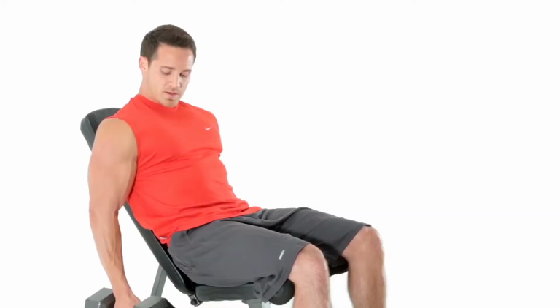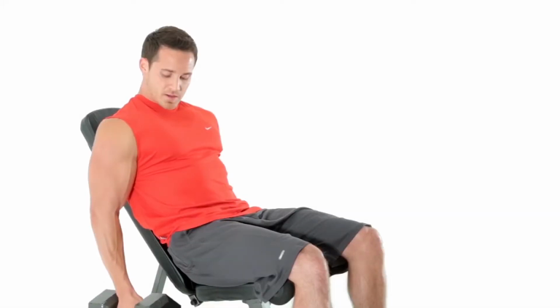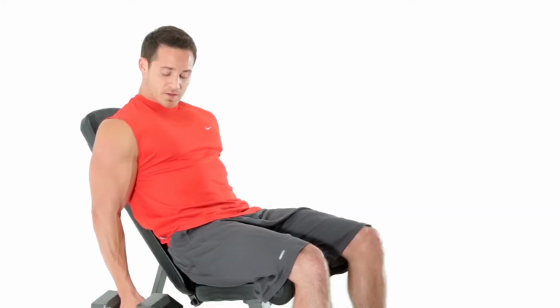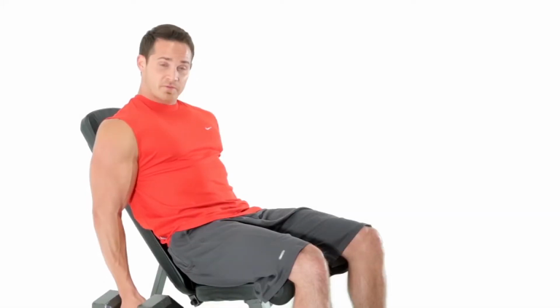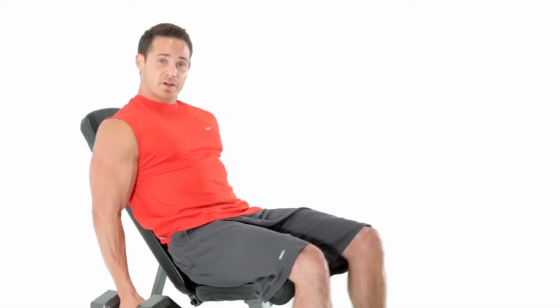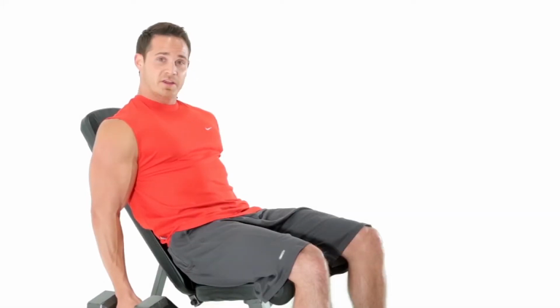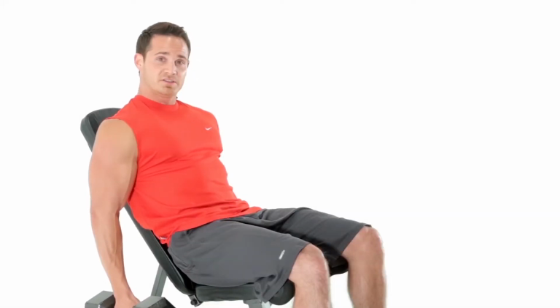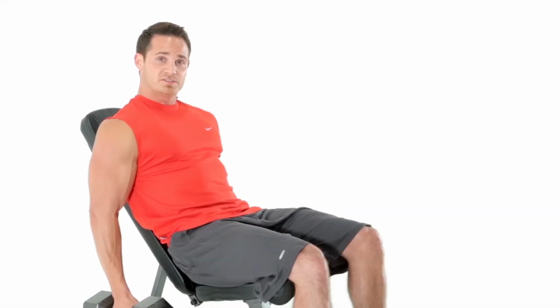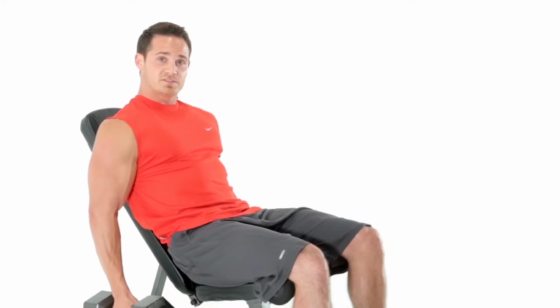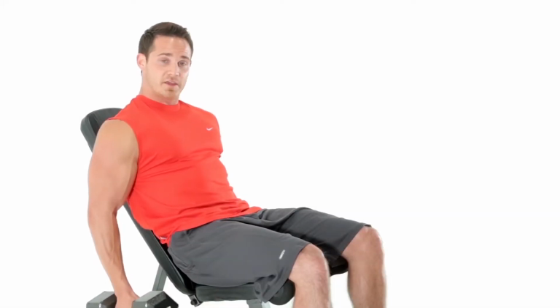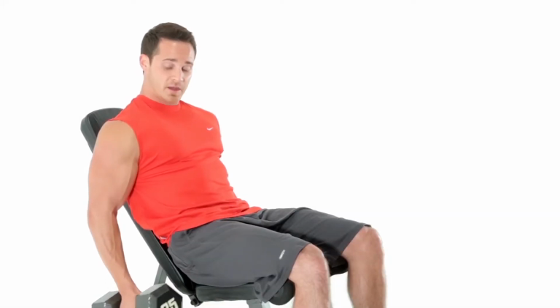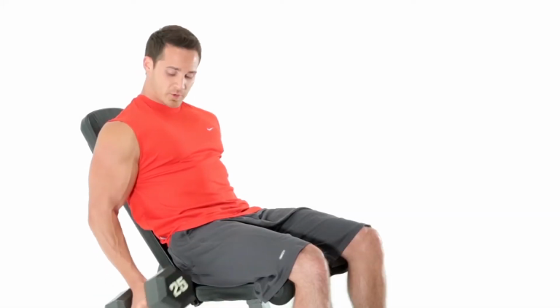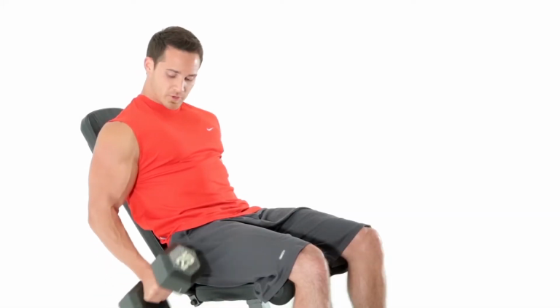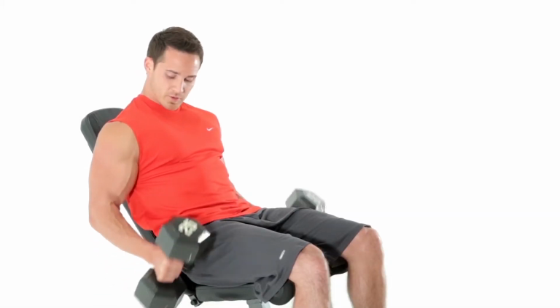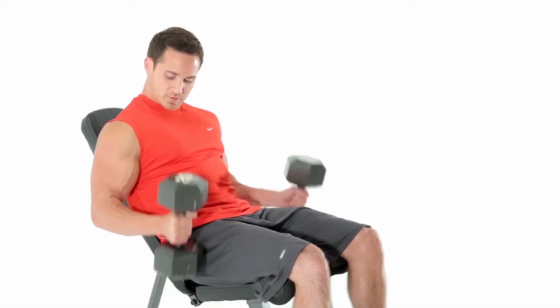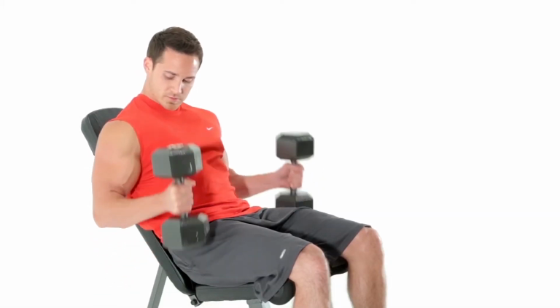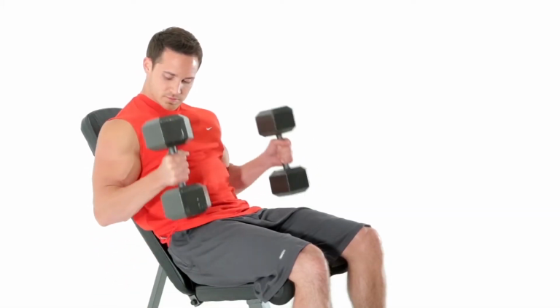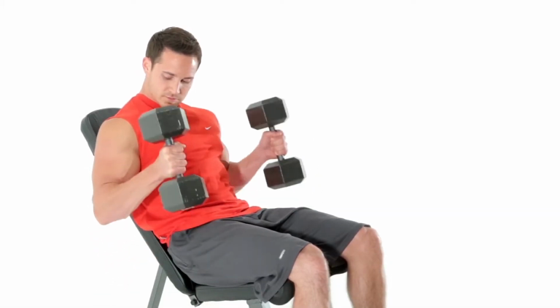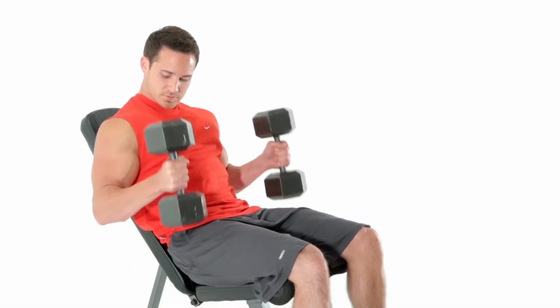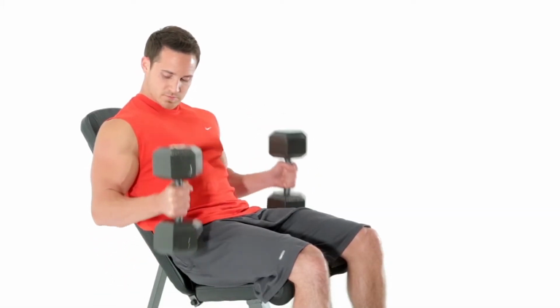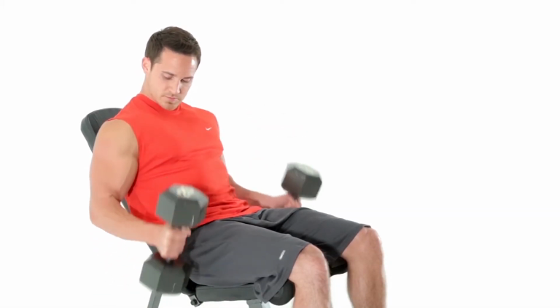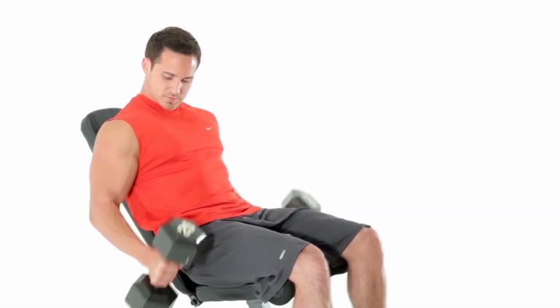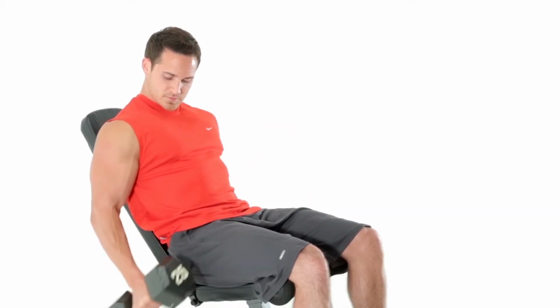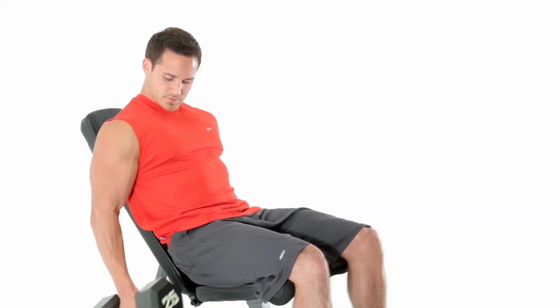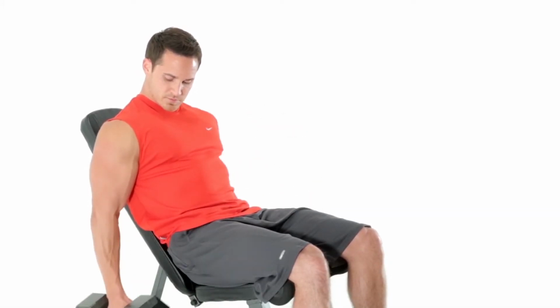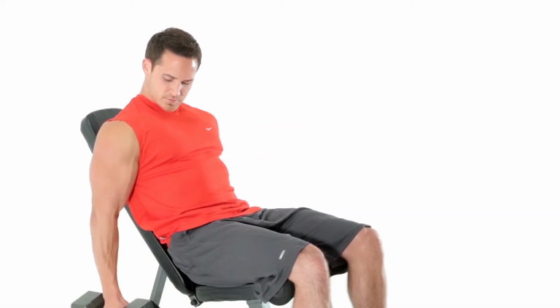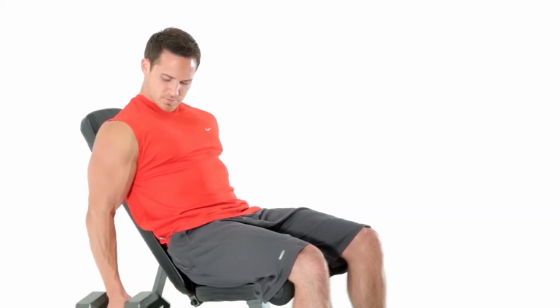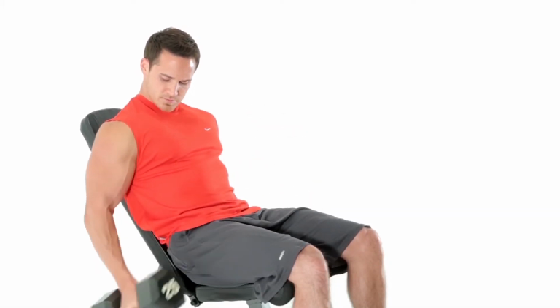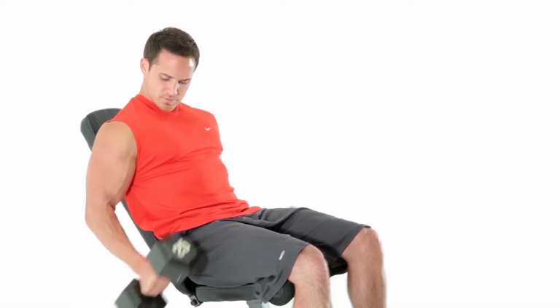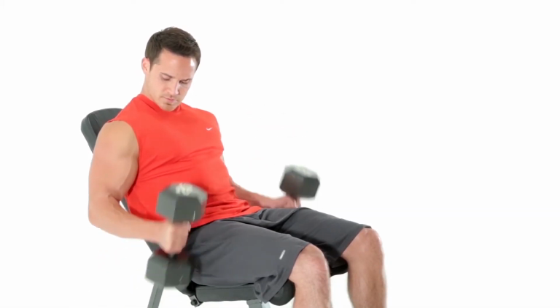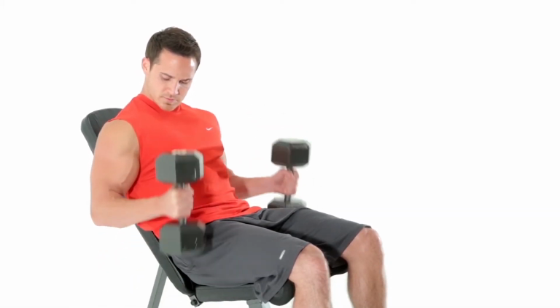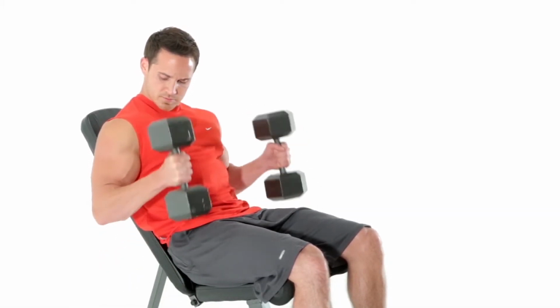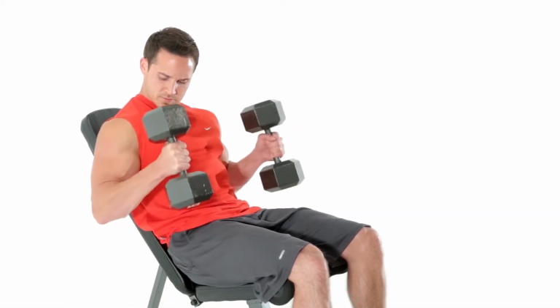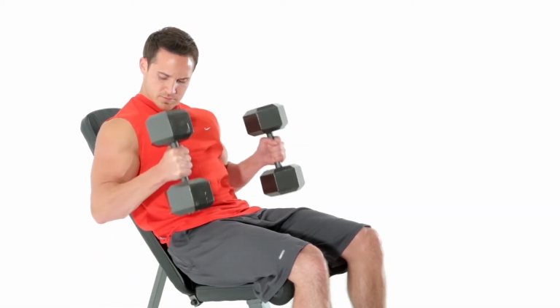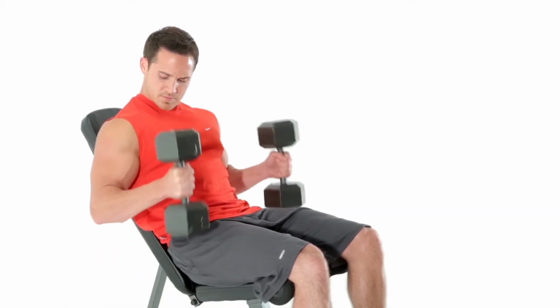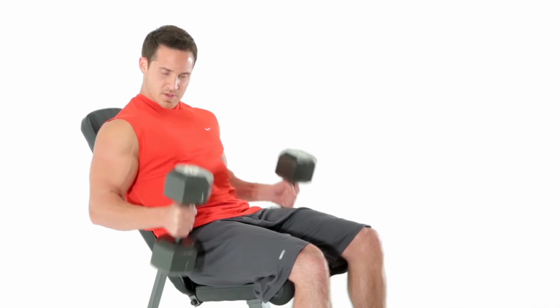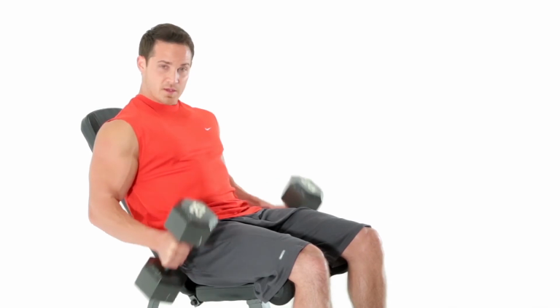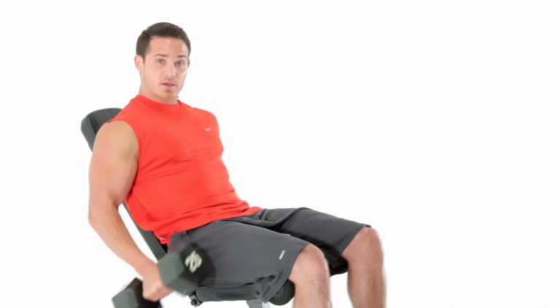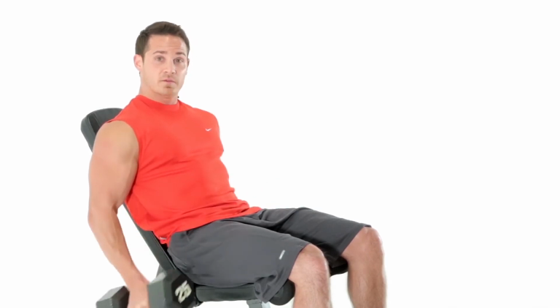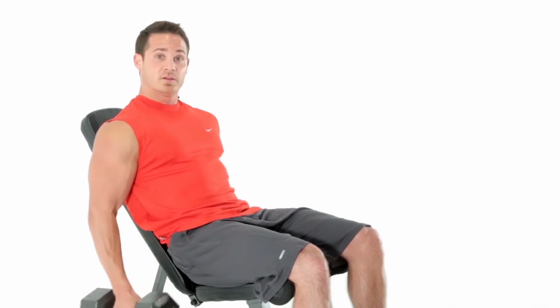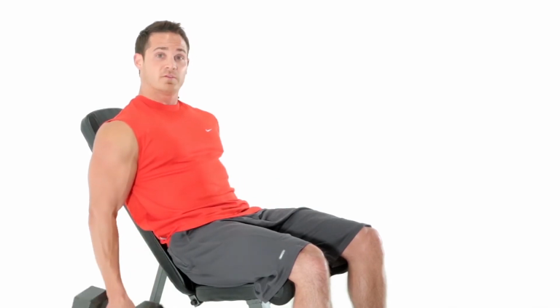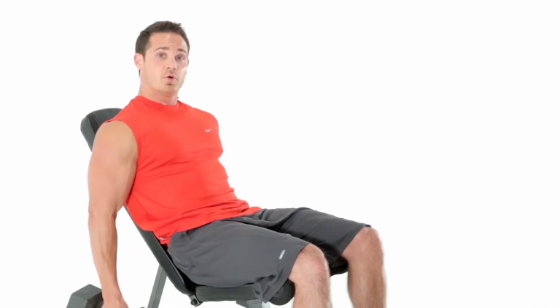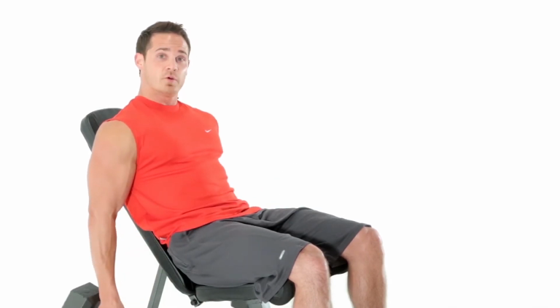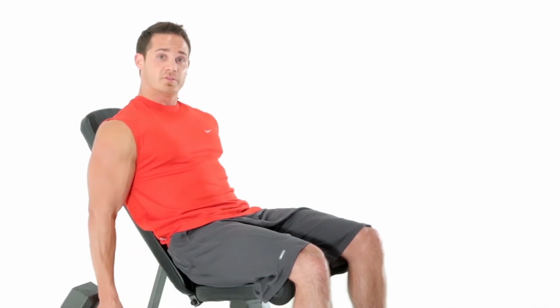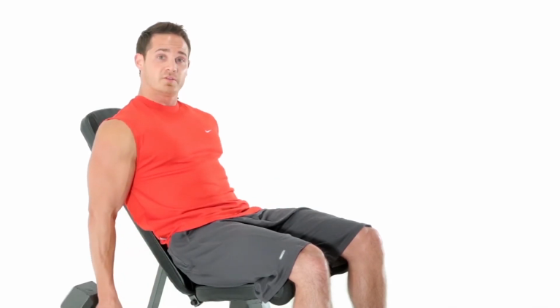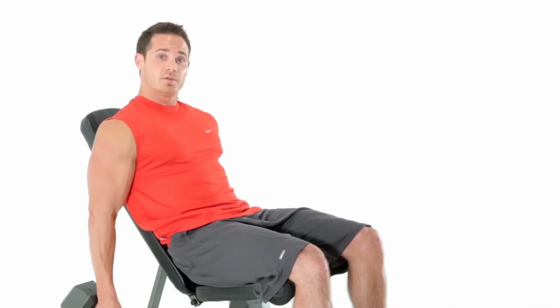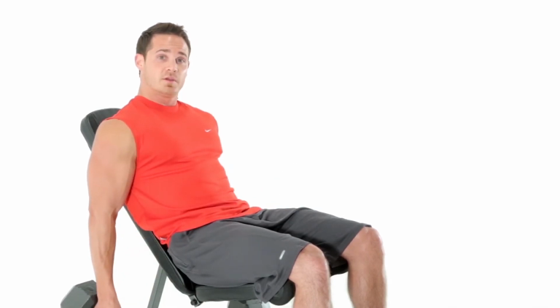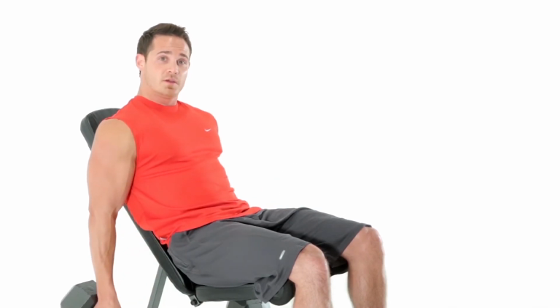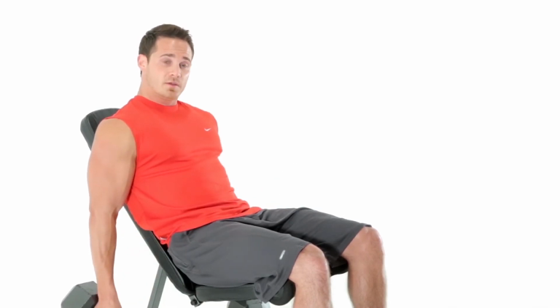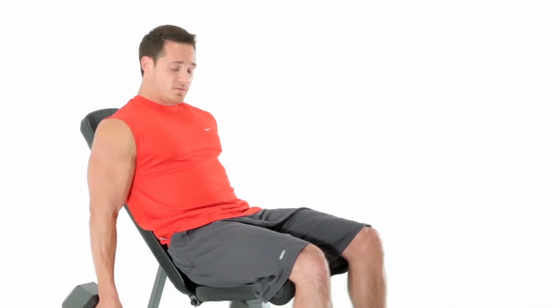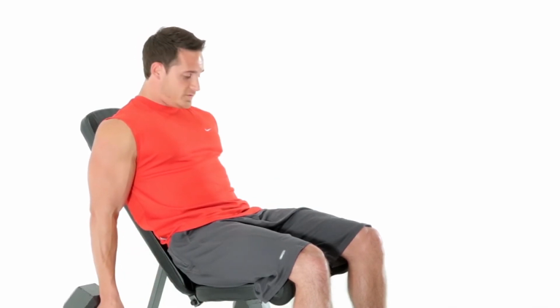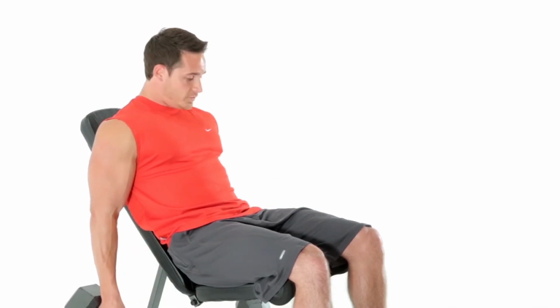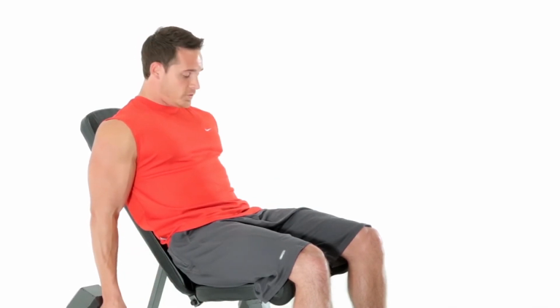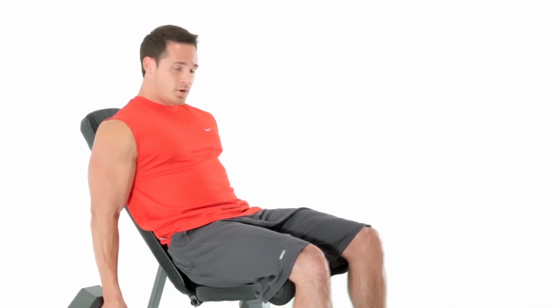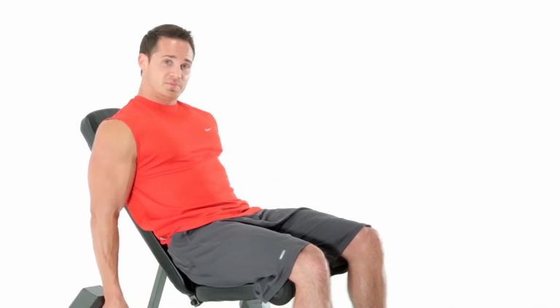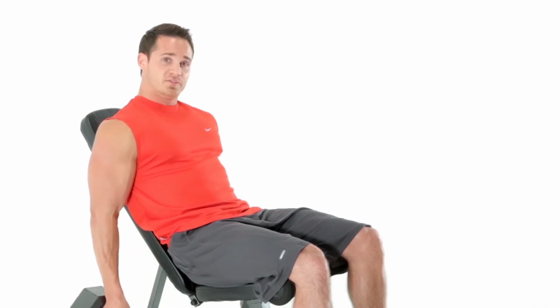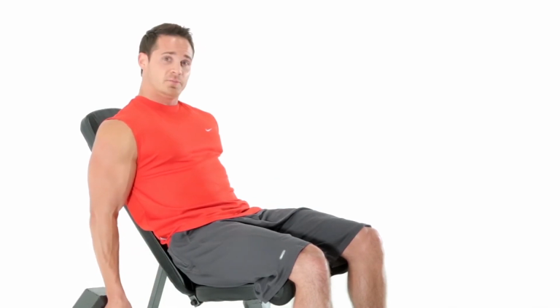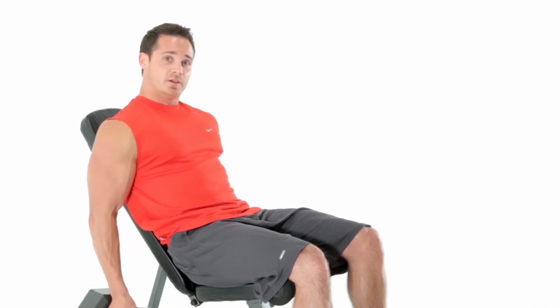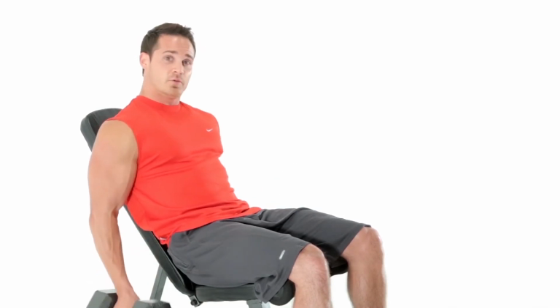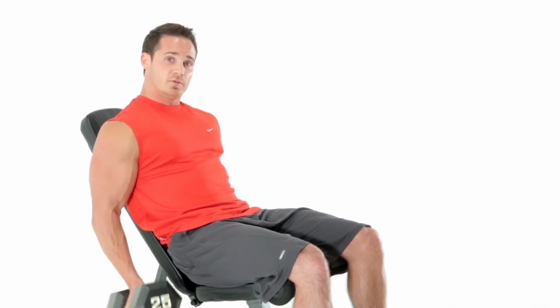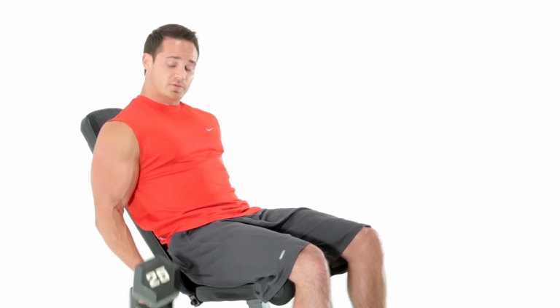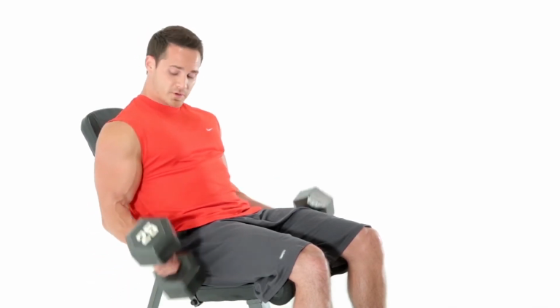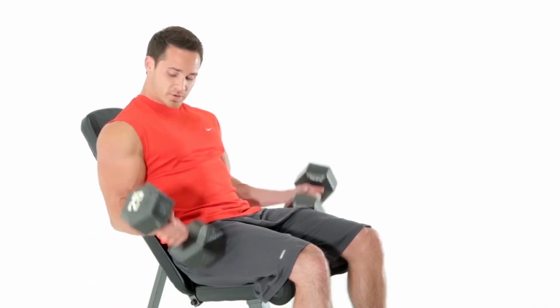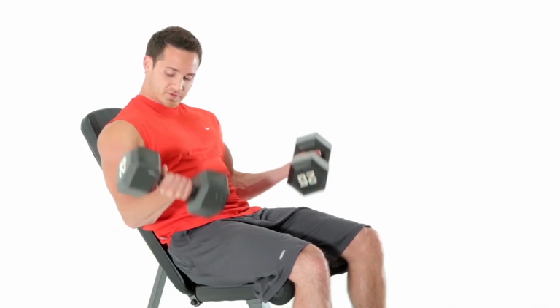Other variations are the hammer curl, and then of course, dual arm supine curls.